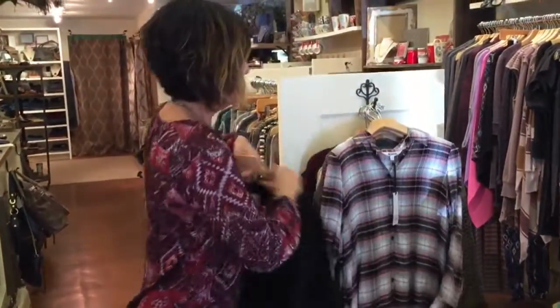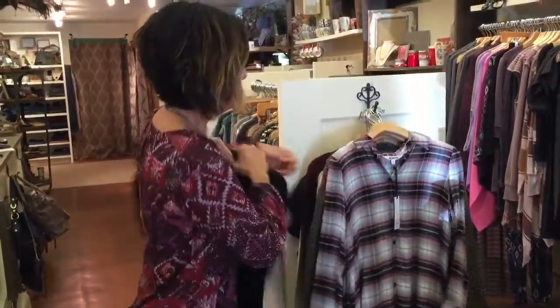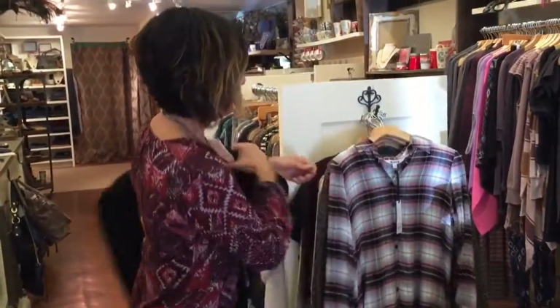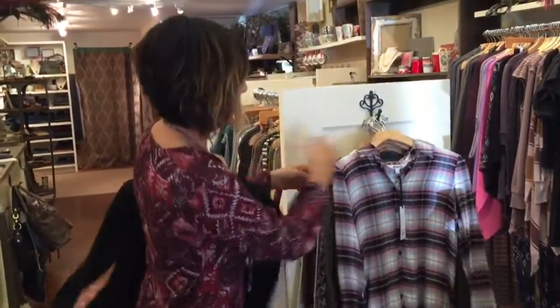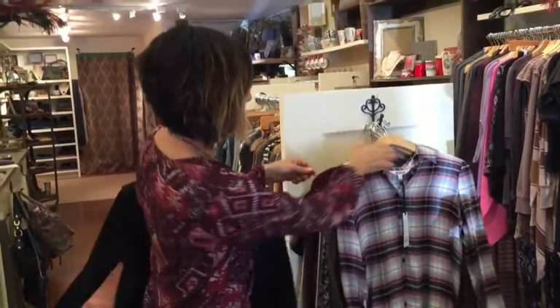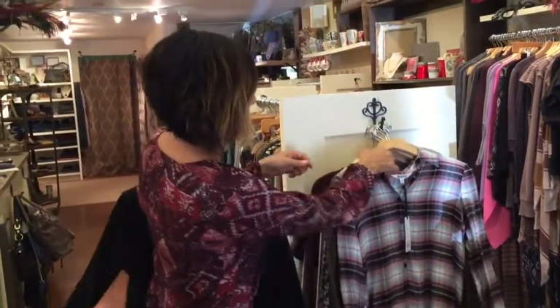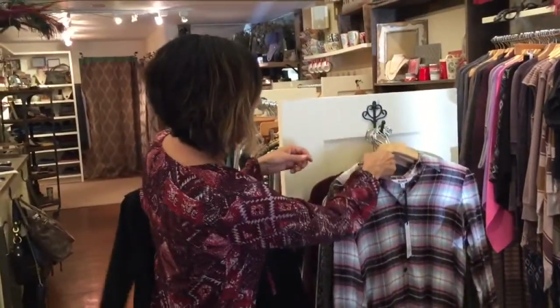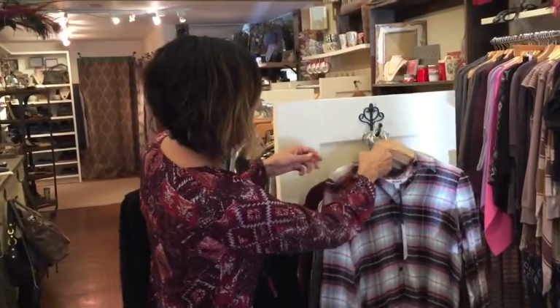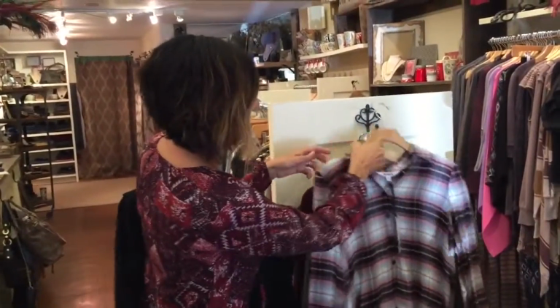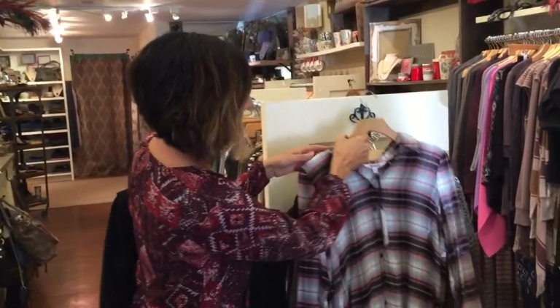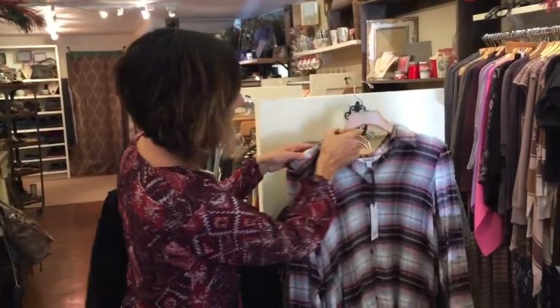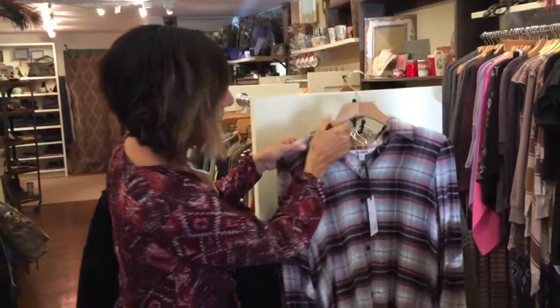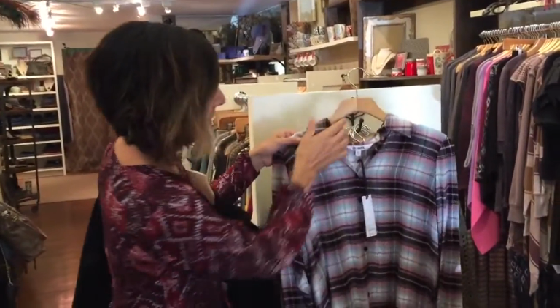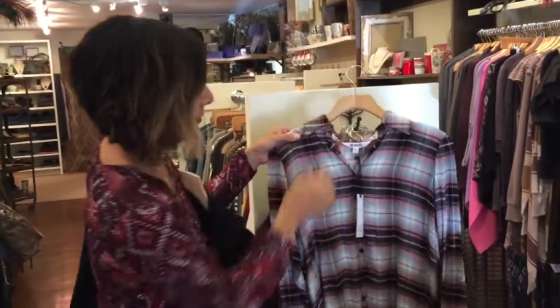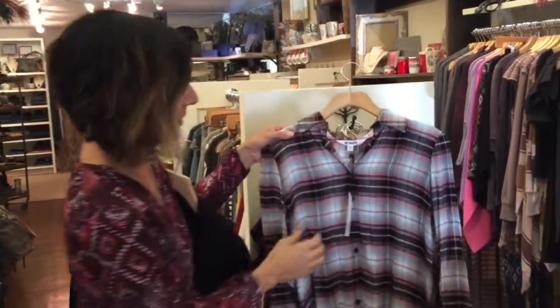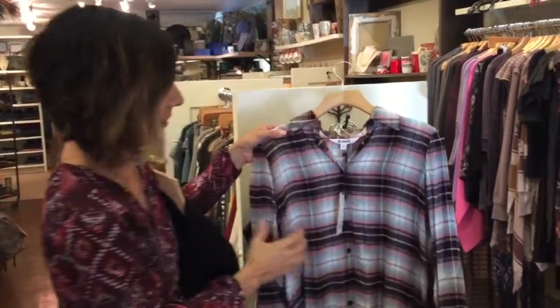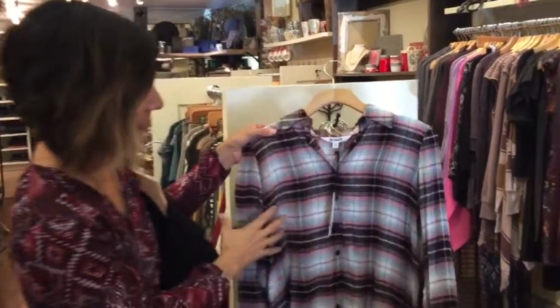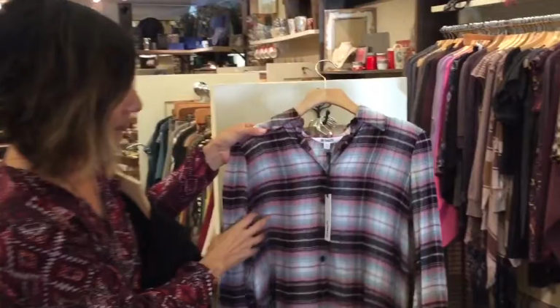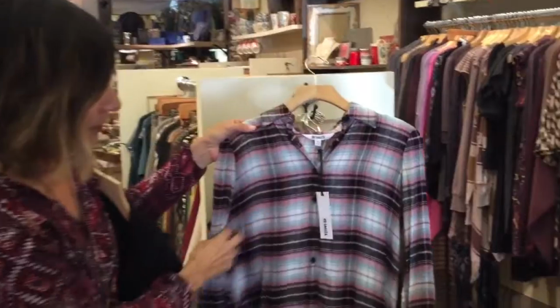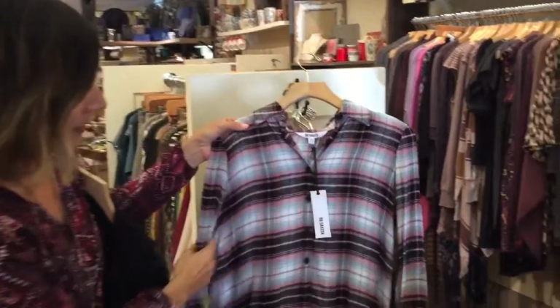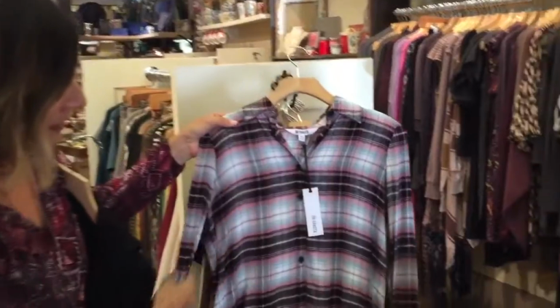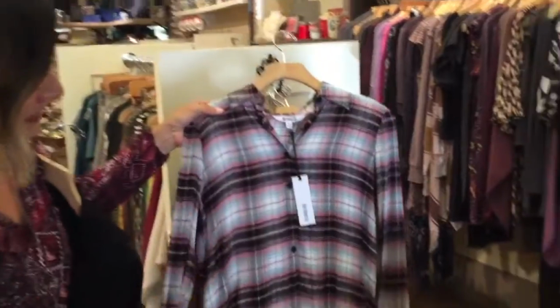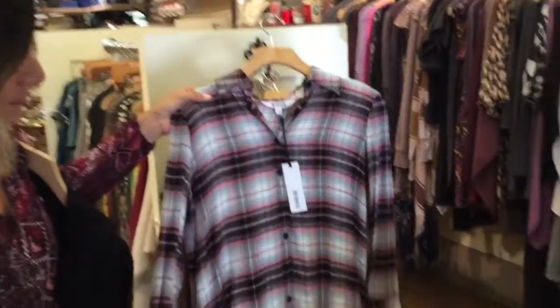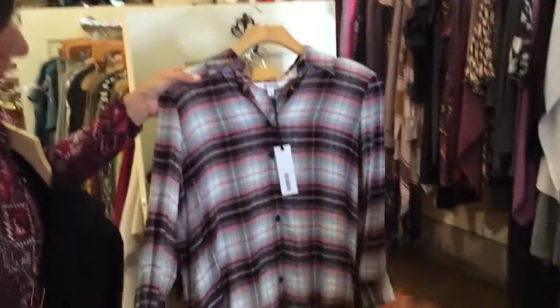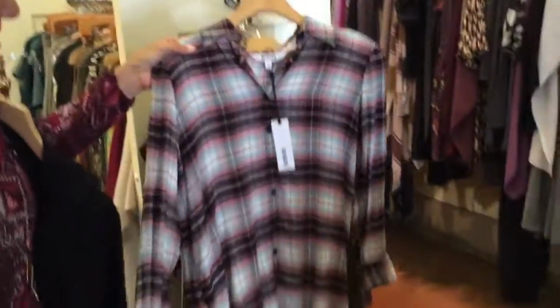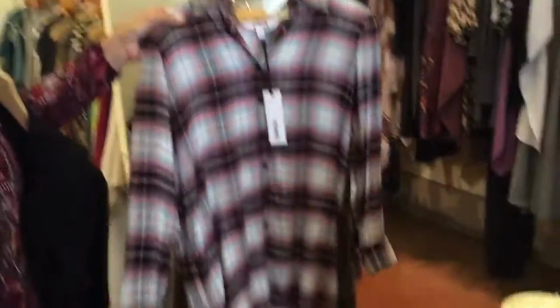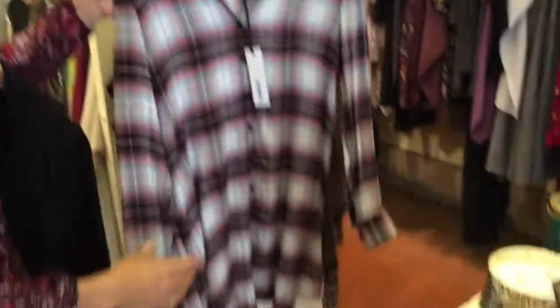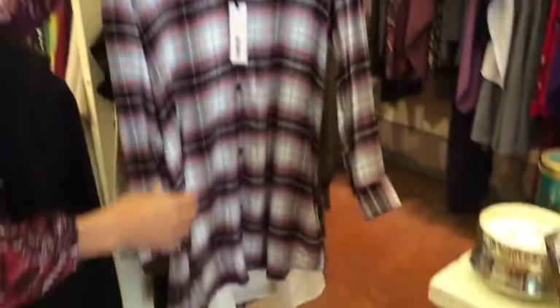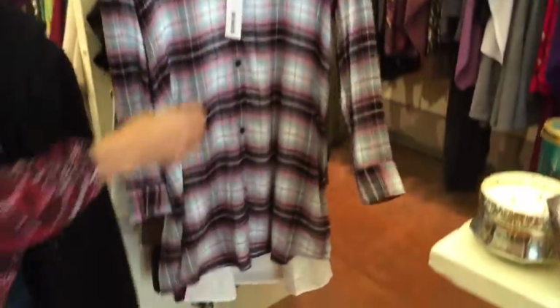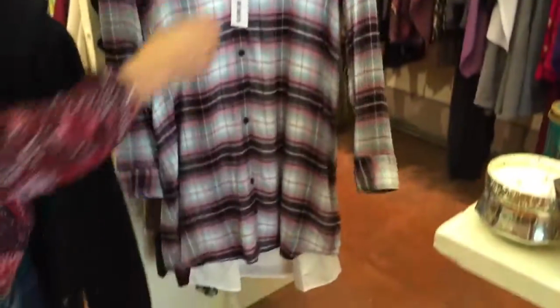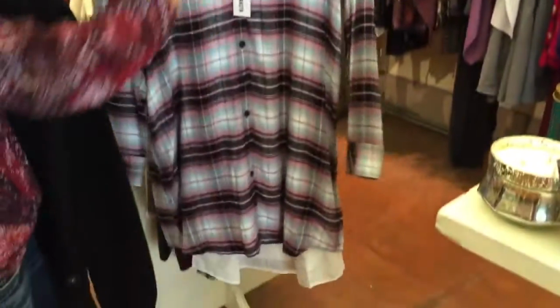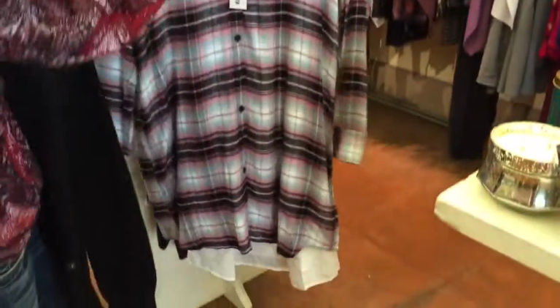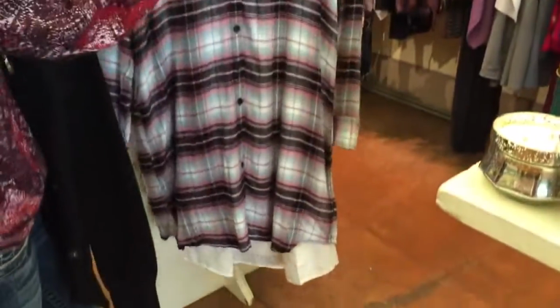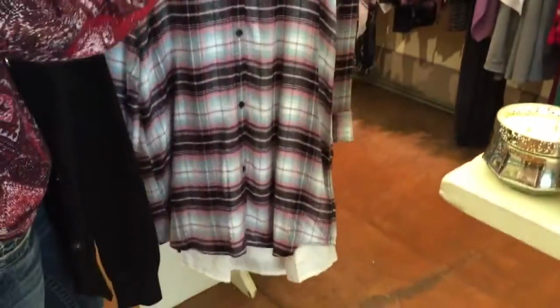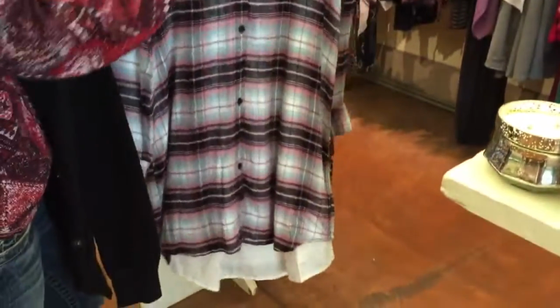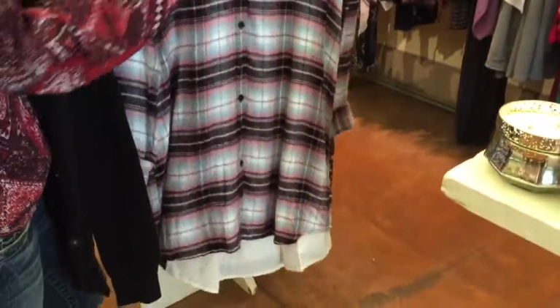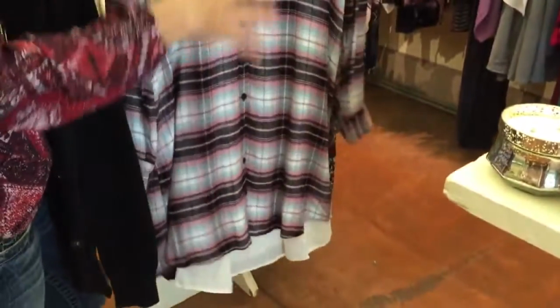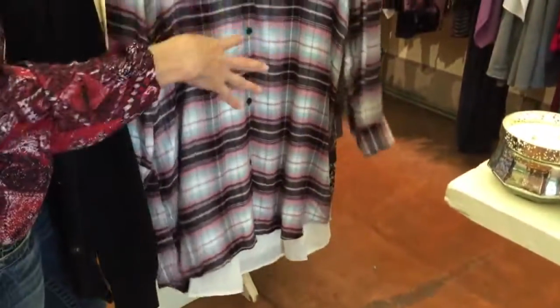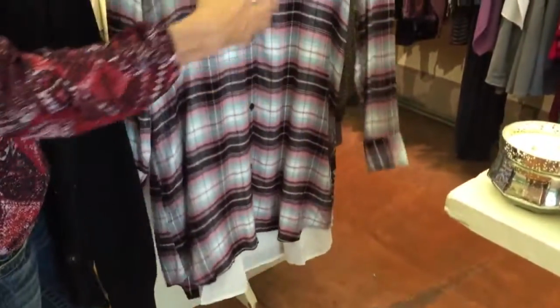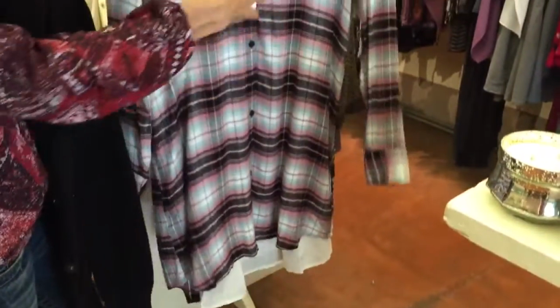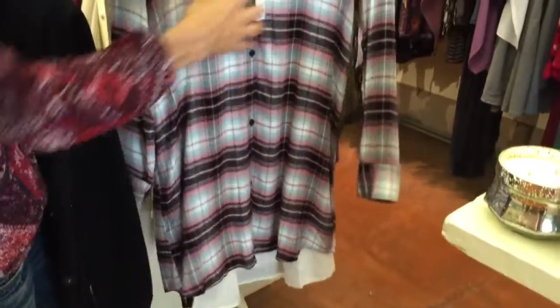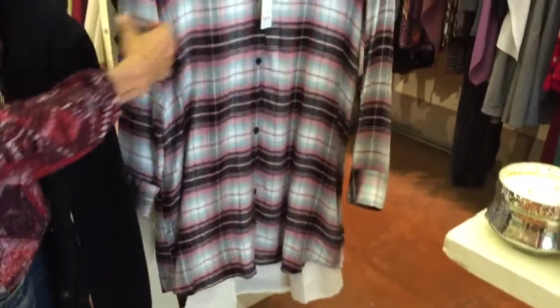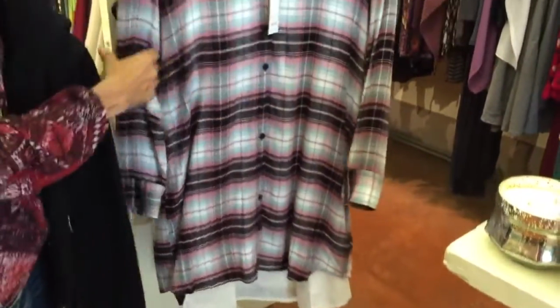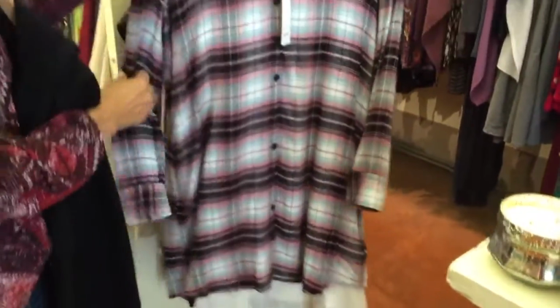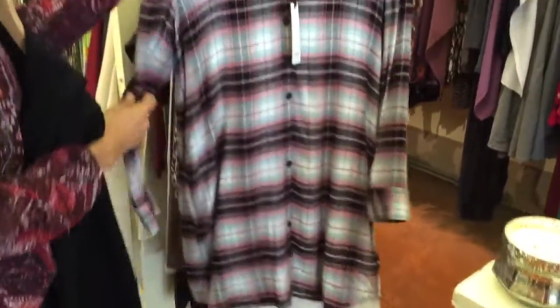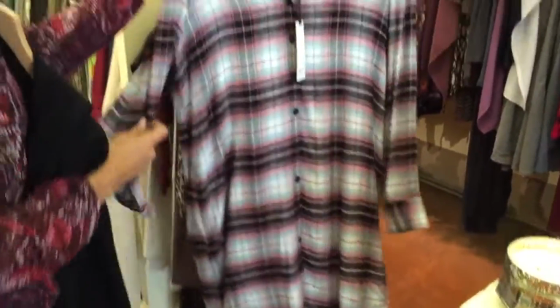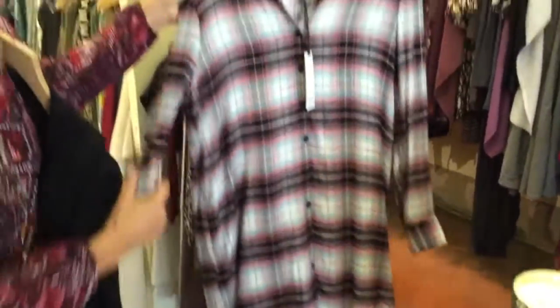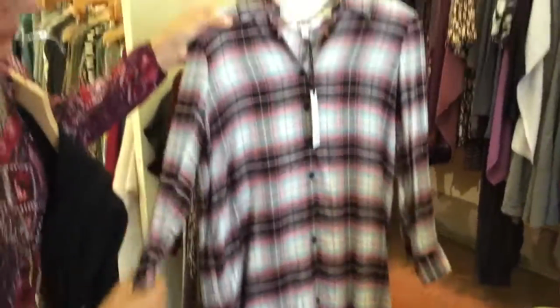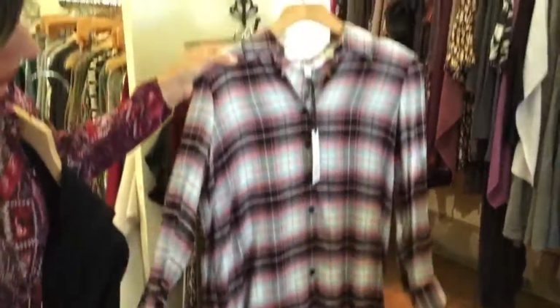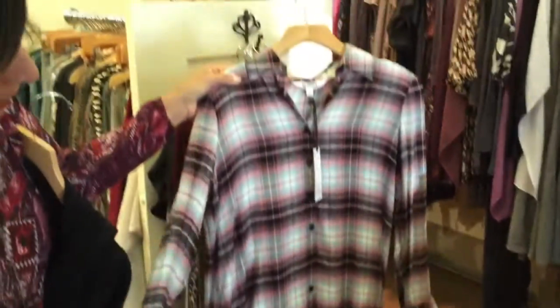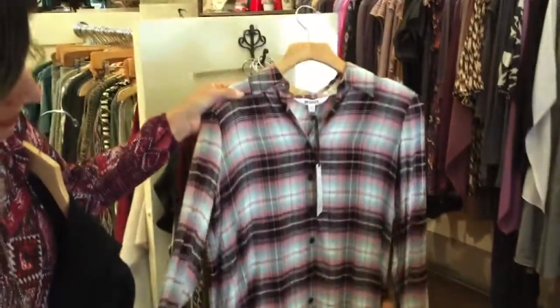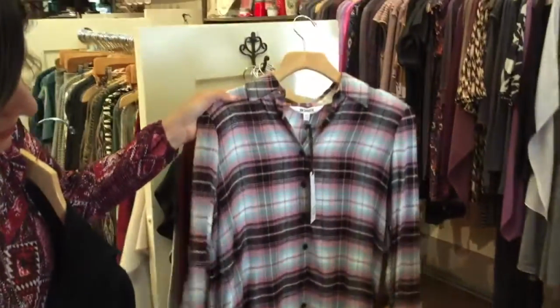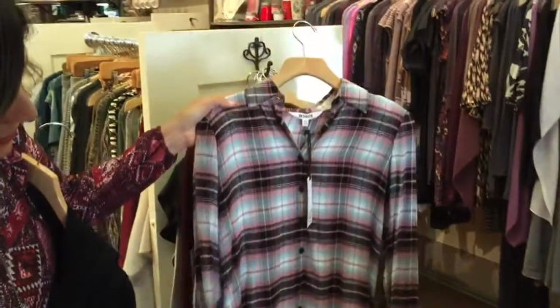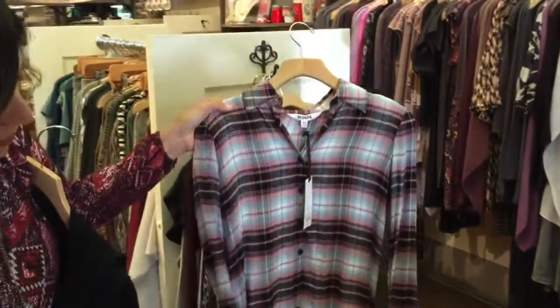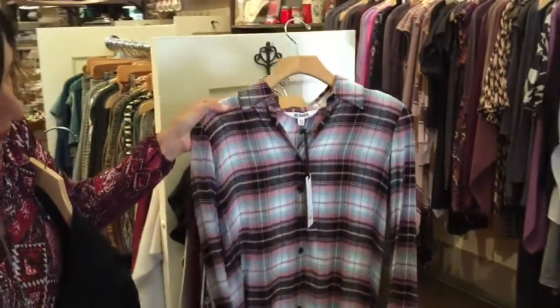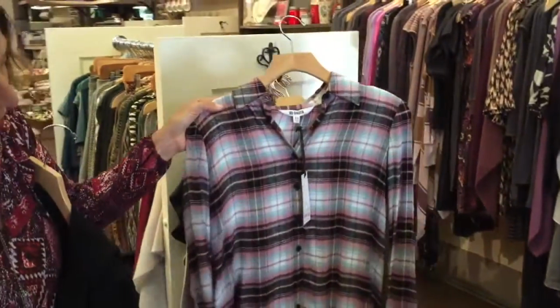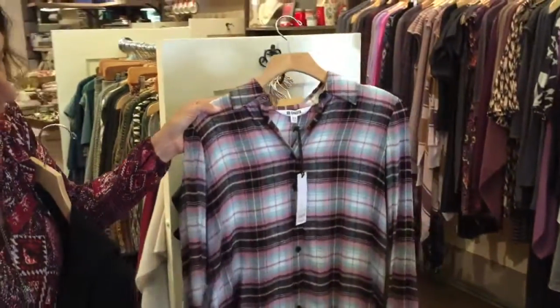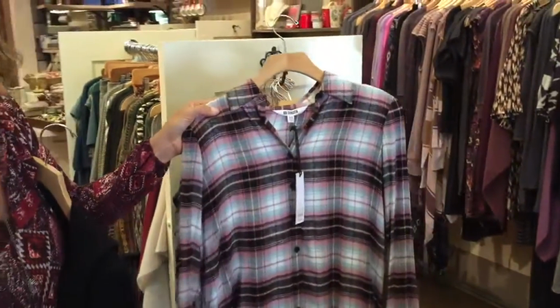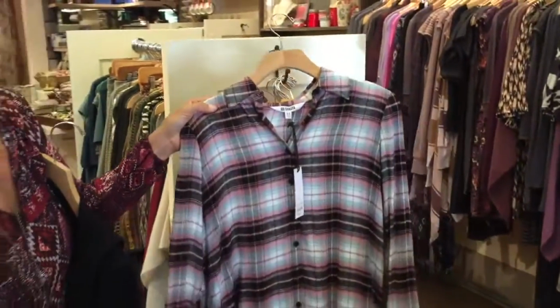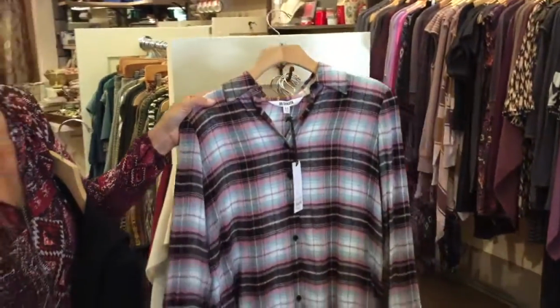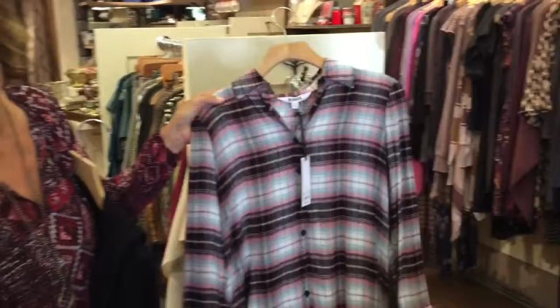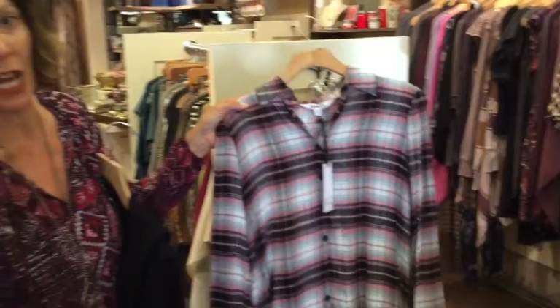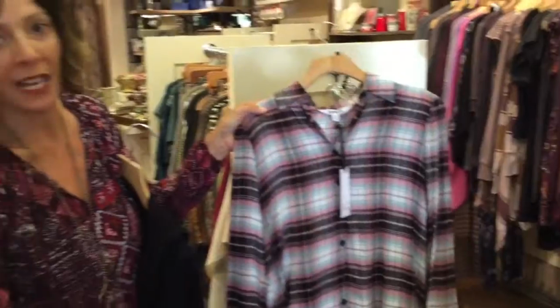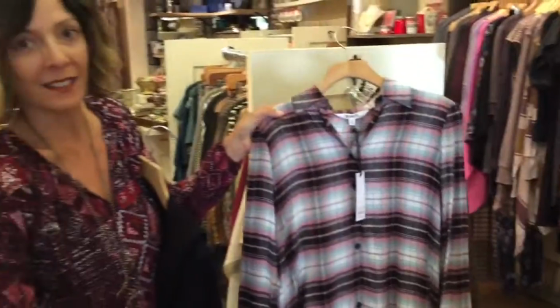Moving on to BB Dakota, we got in a really nice flannel. This is actually two pieces — it's a slip with the shirt, so obviously you could wear it almost like a dress.